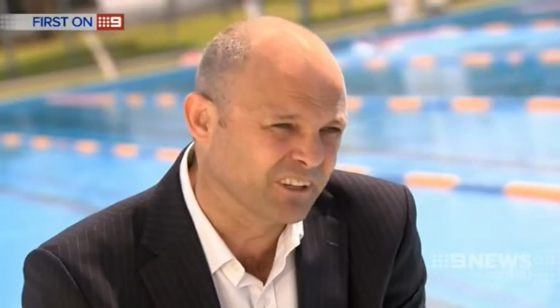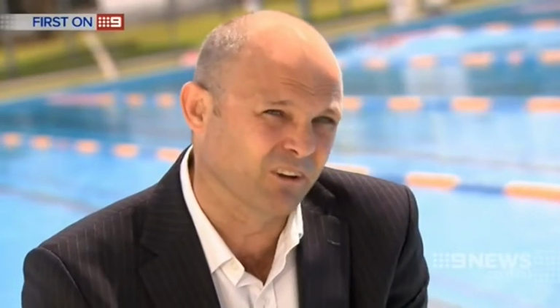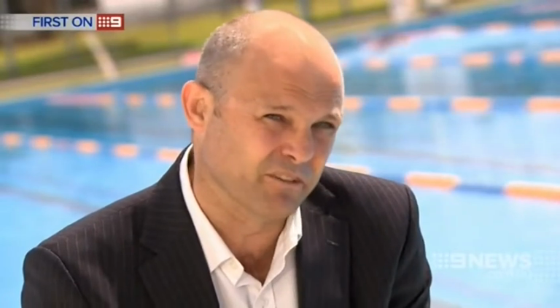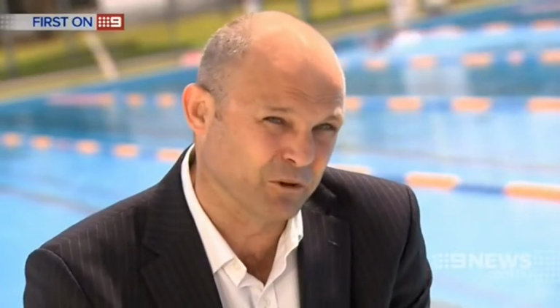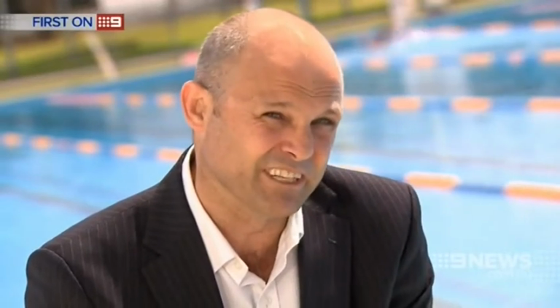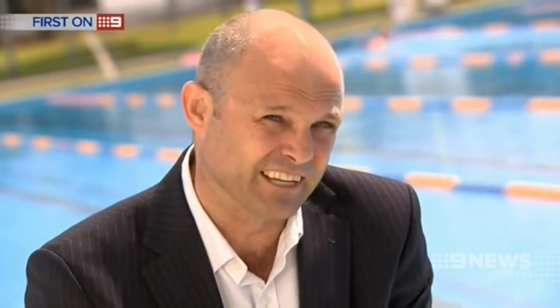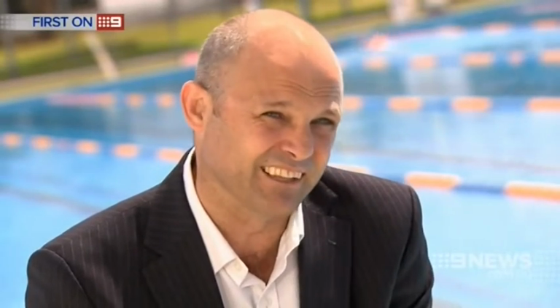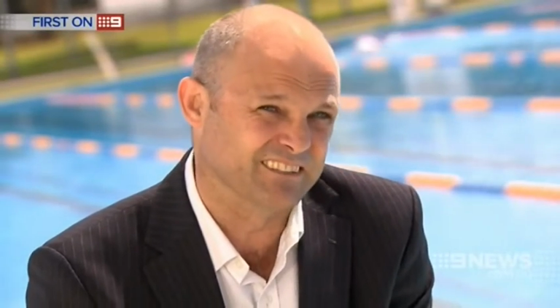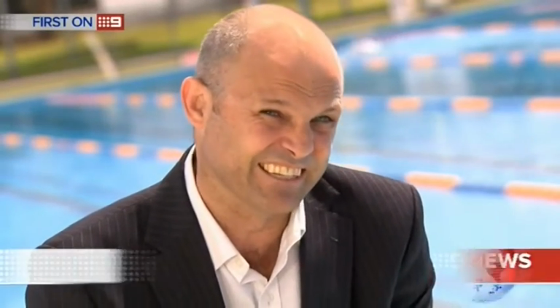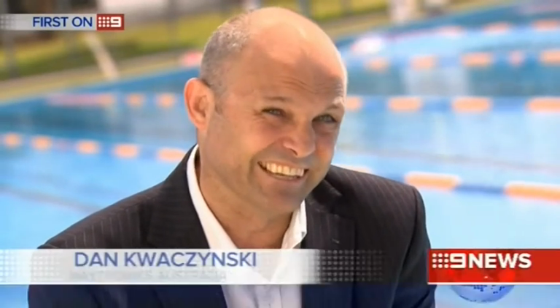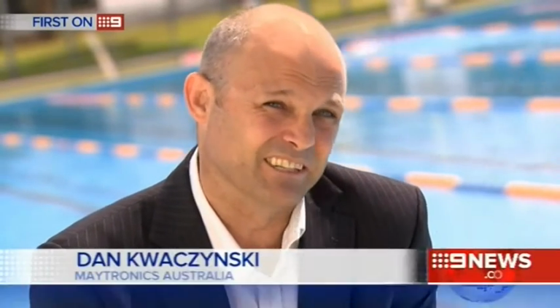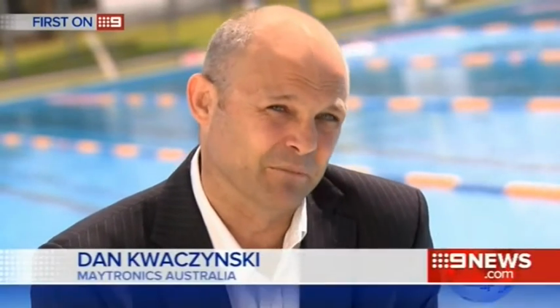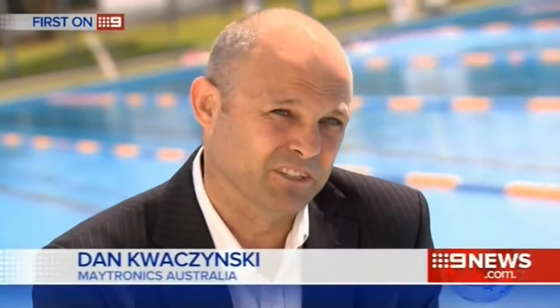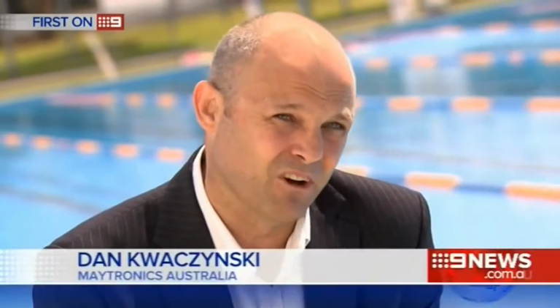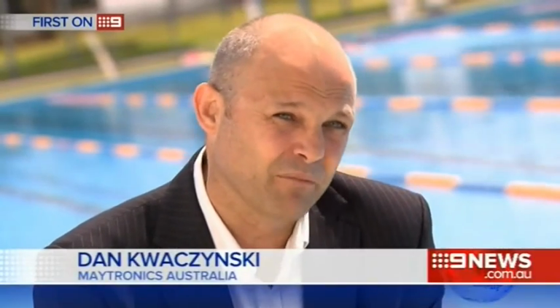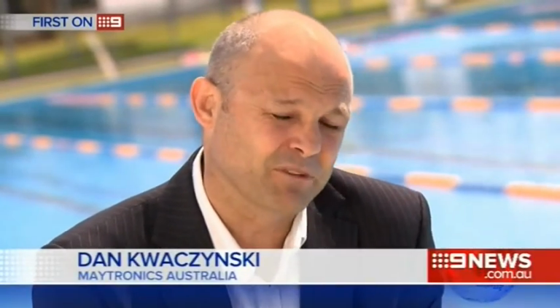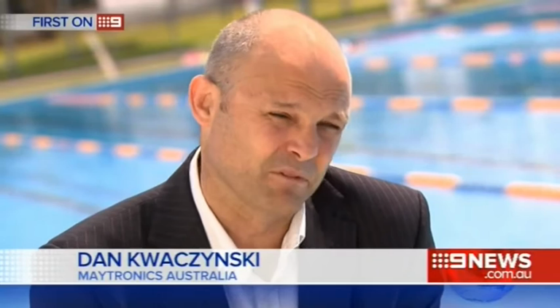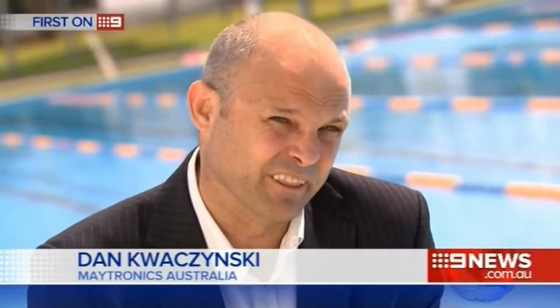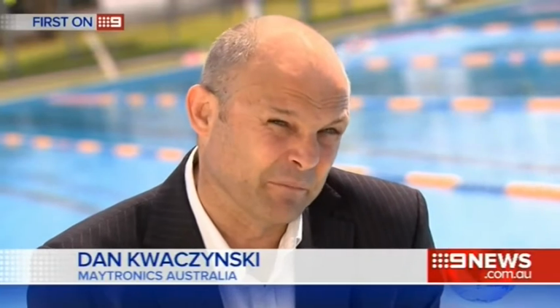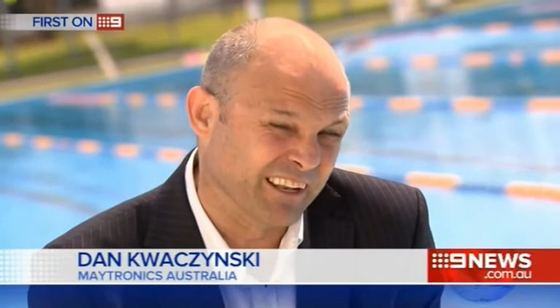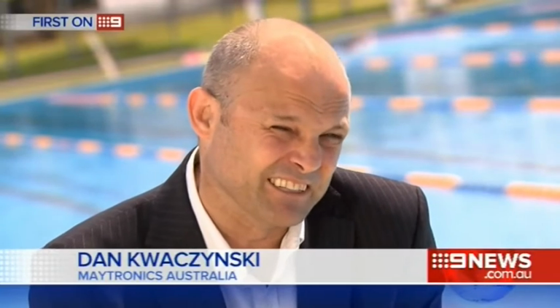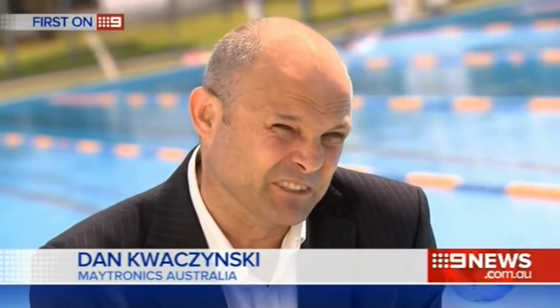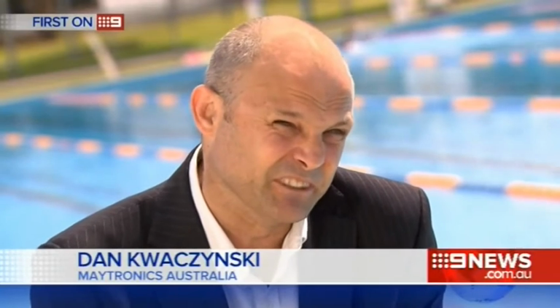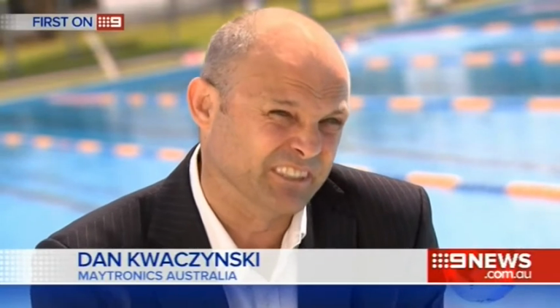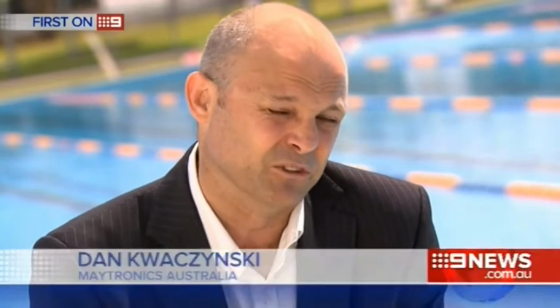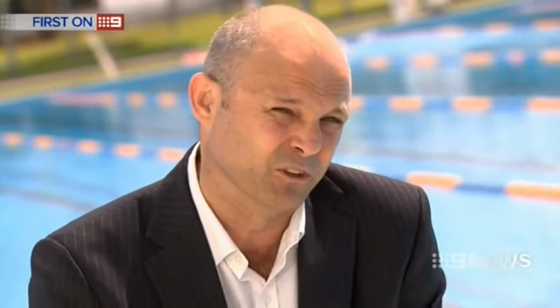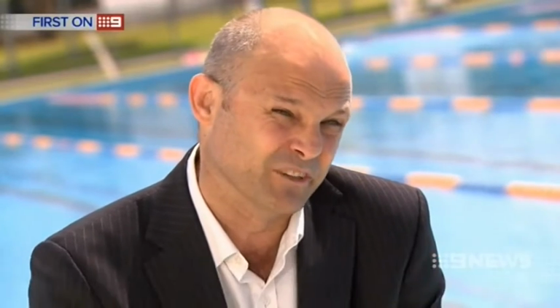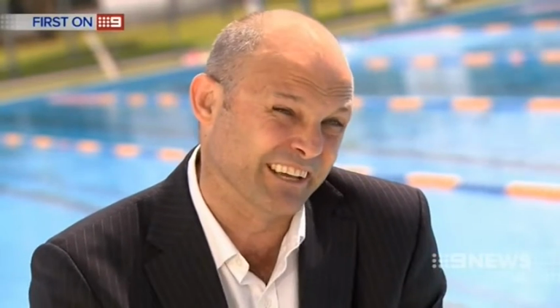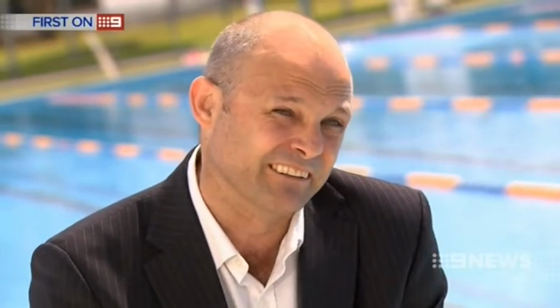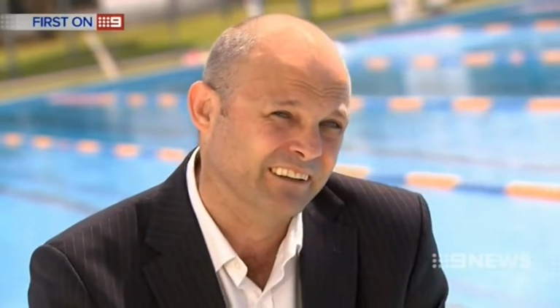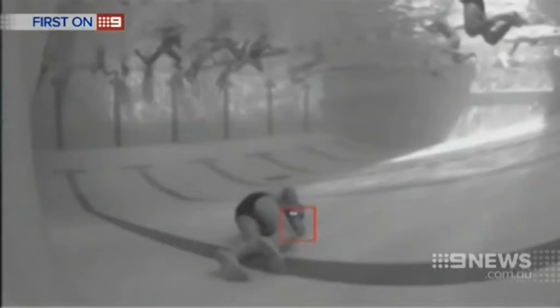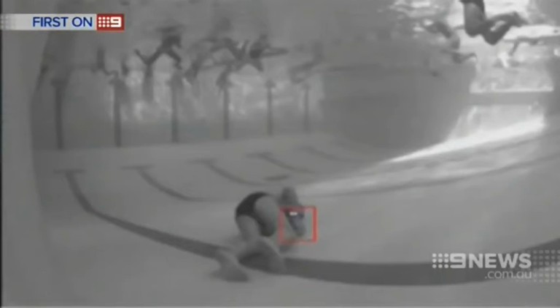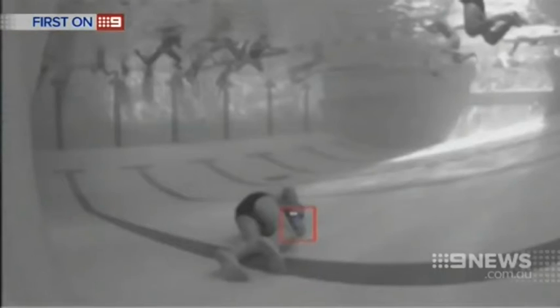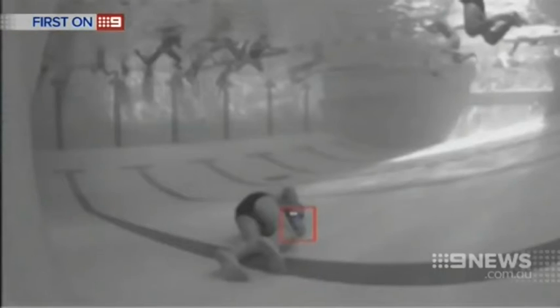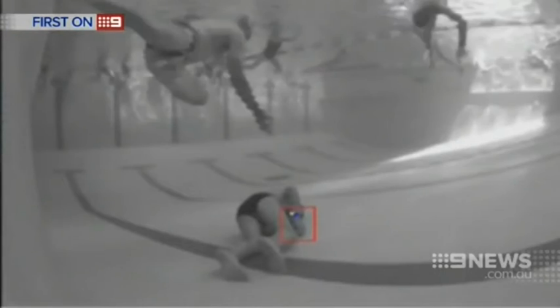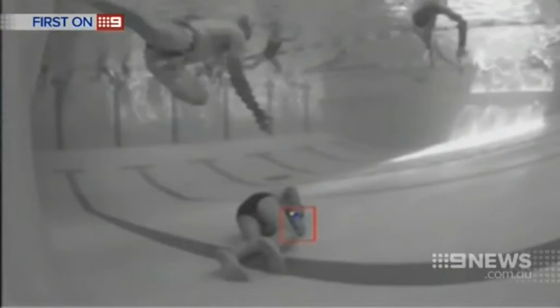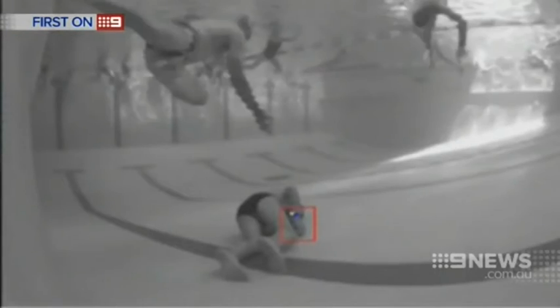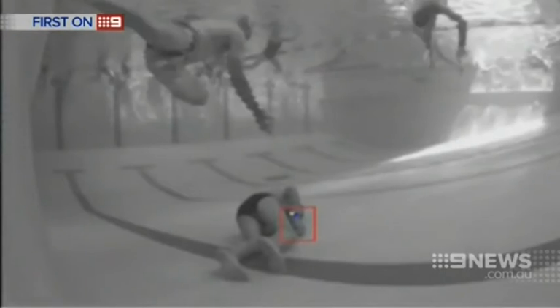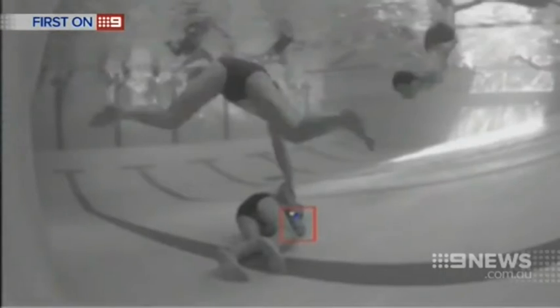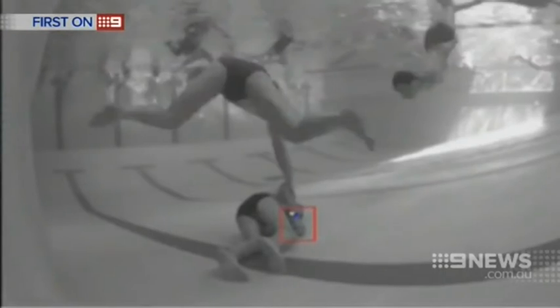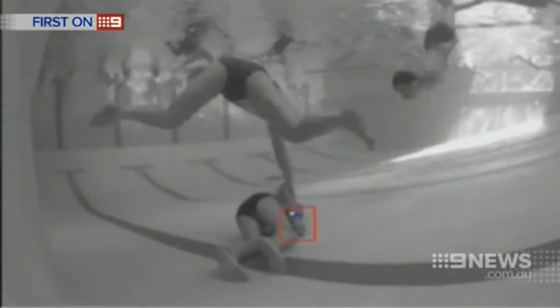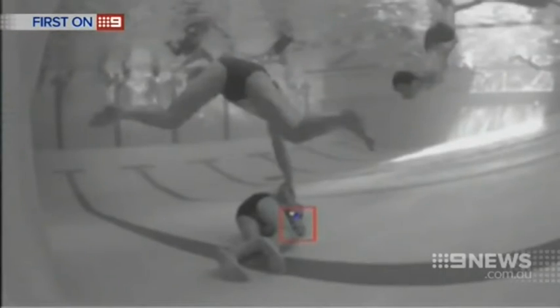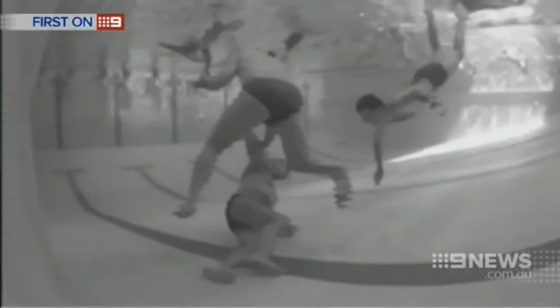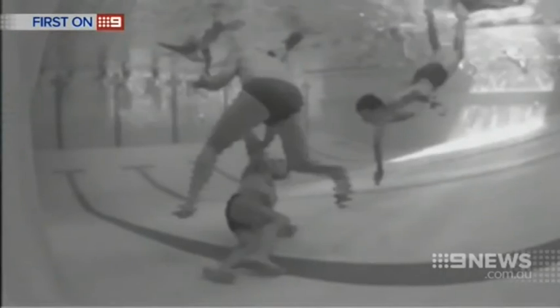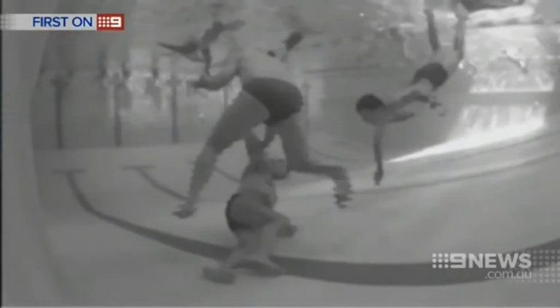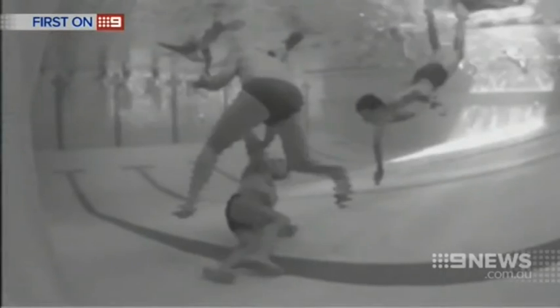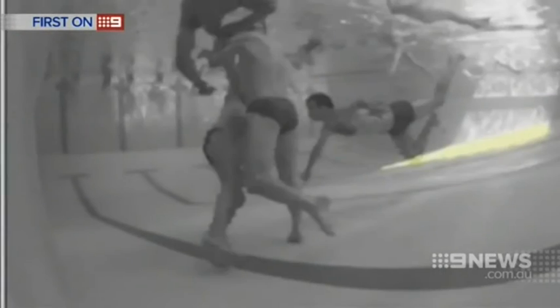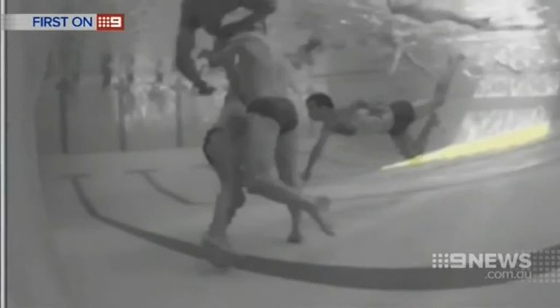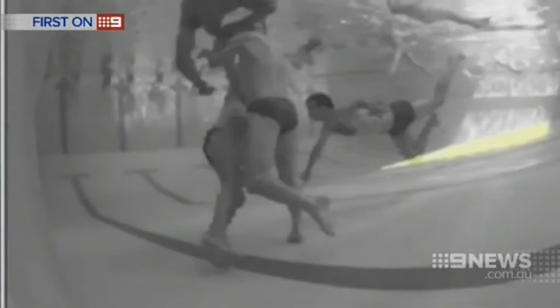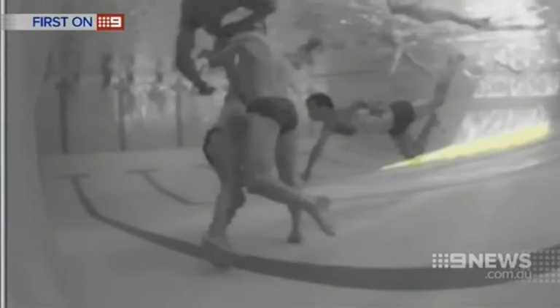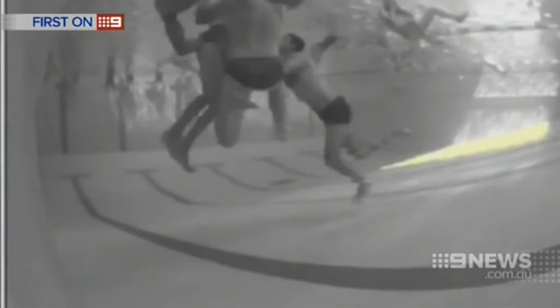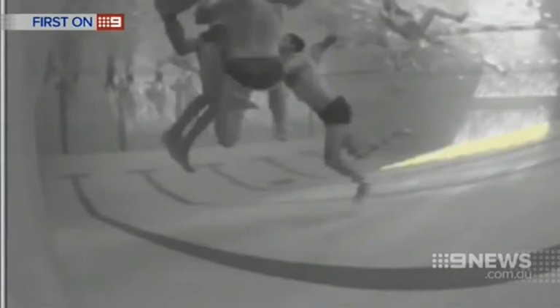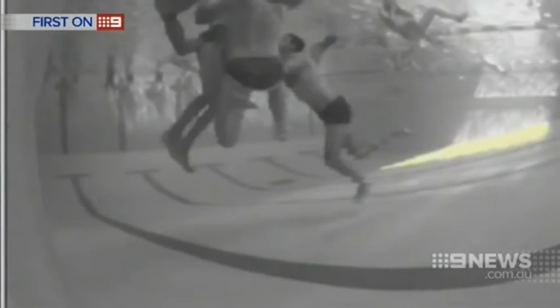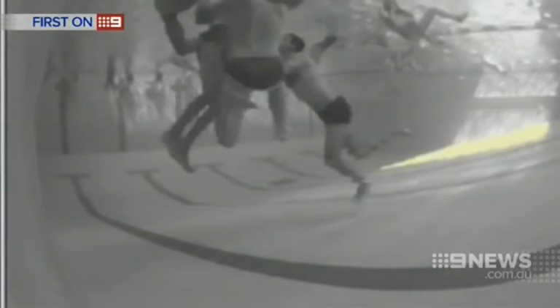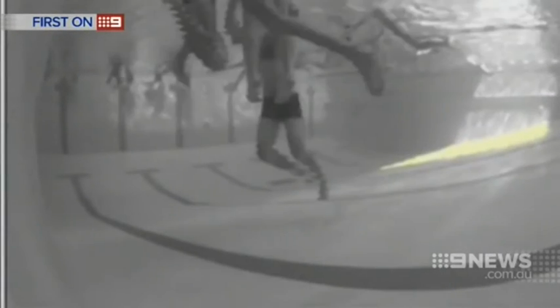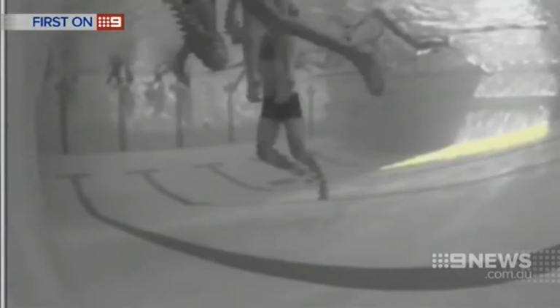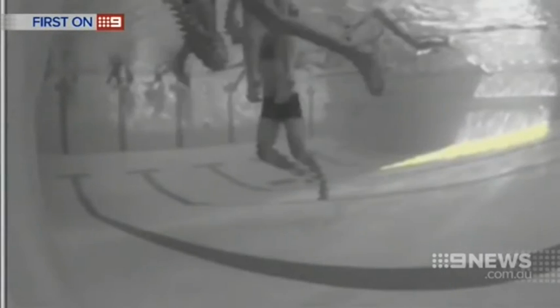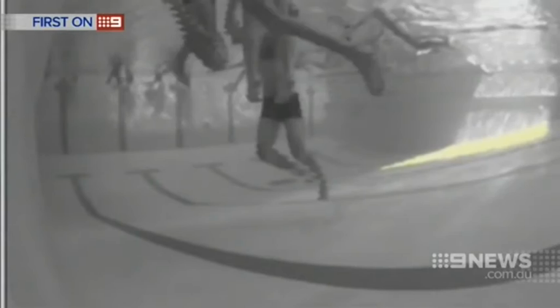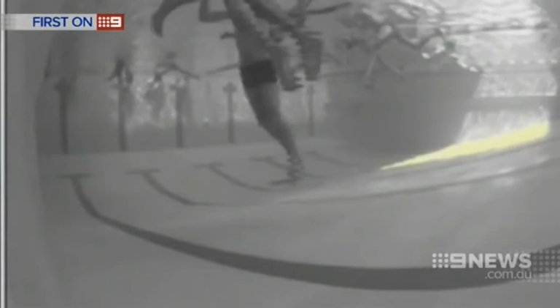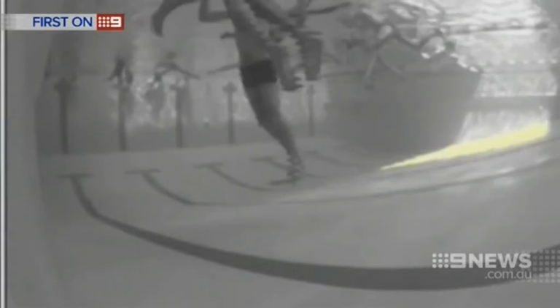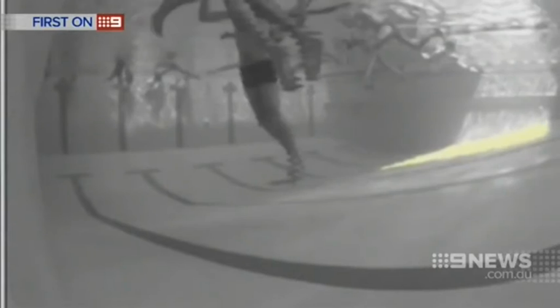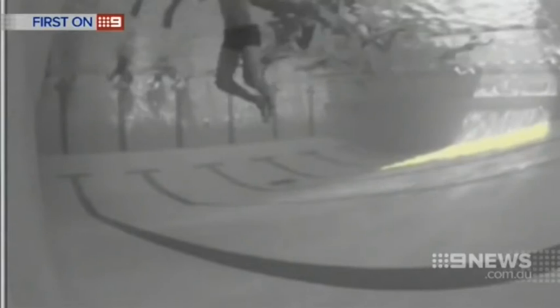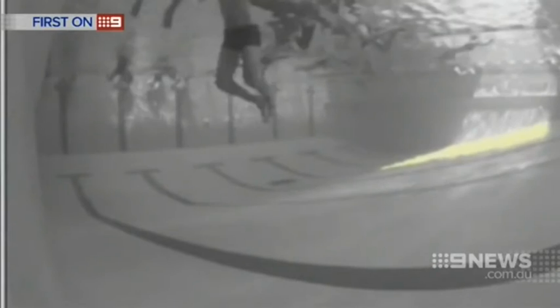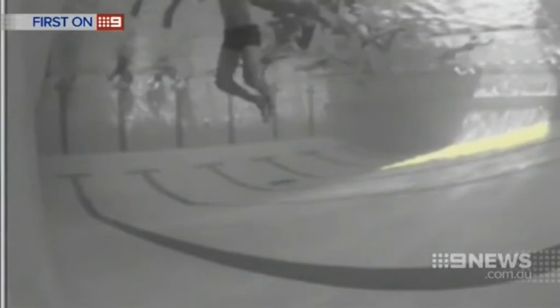When someone drowns, you've really got 30 seconds to get to them in time to prevent them getting serious injury or death. So the system pinpoints exactly where they are to make the lifeguard get there in time.